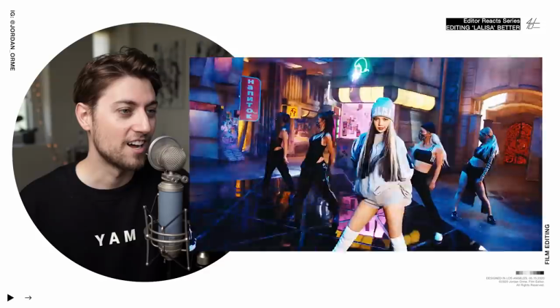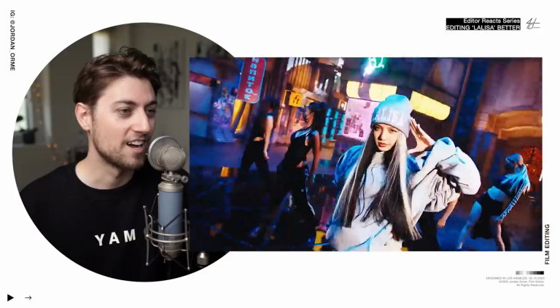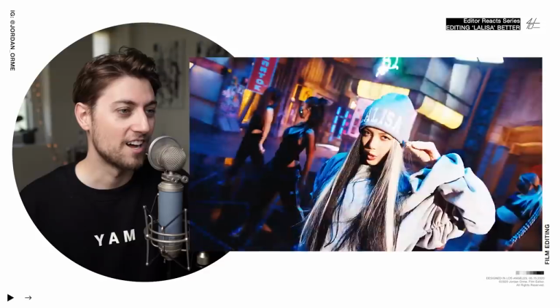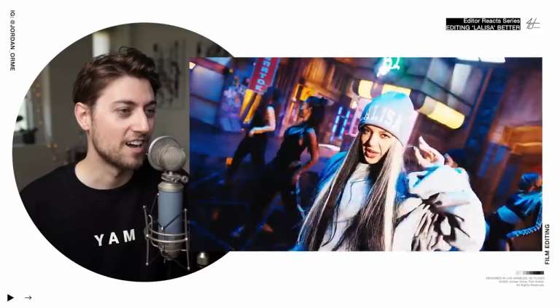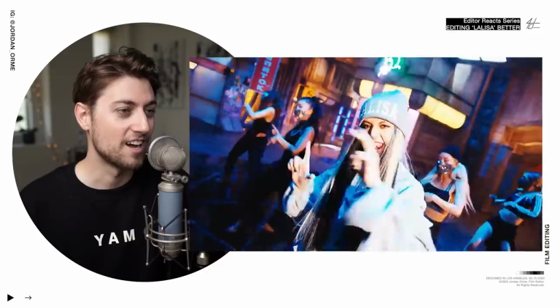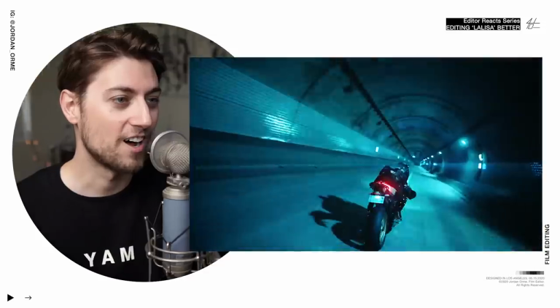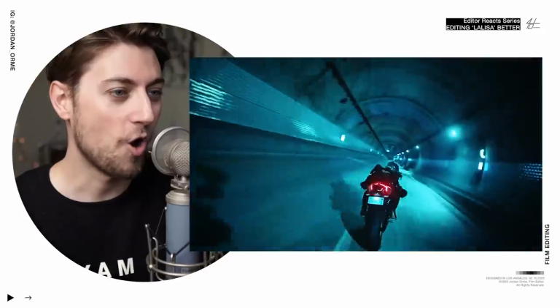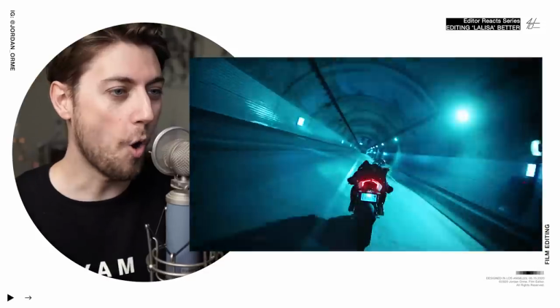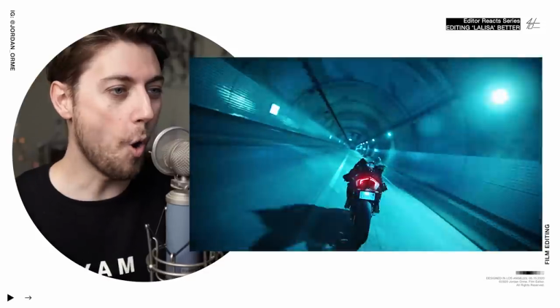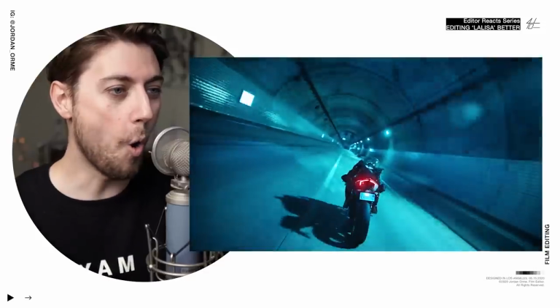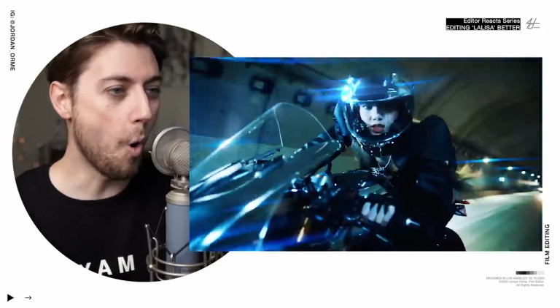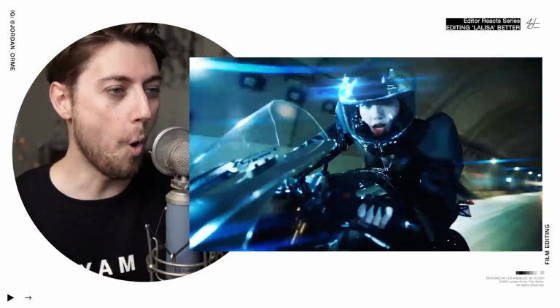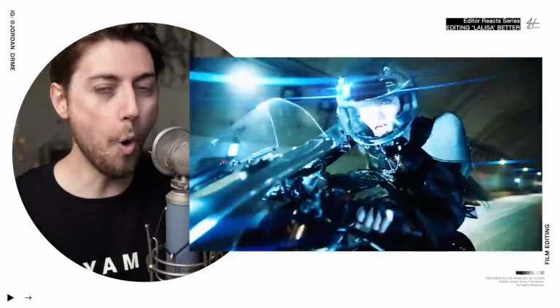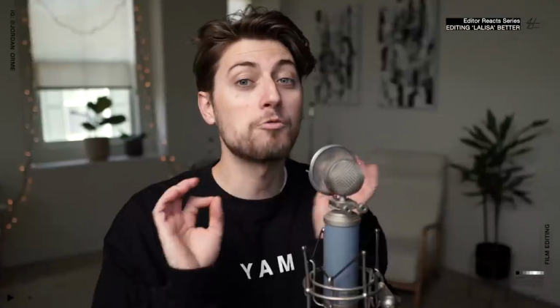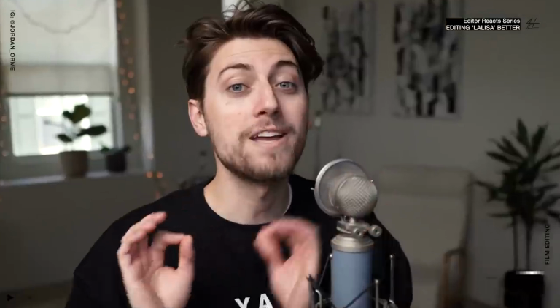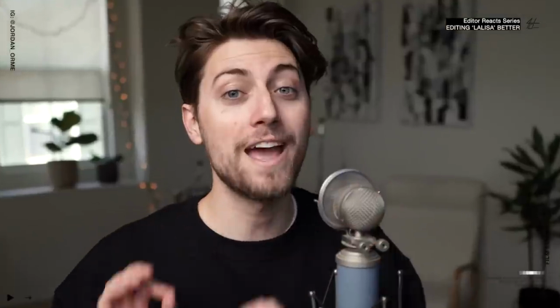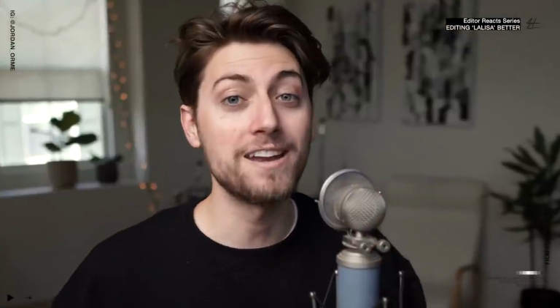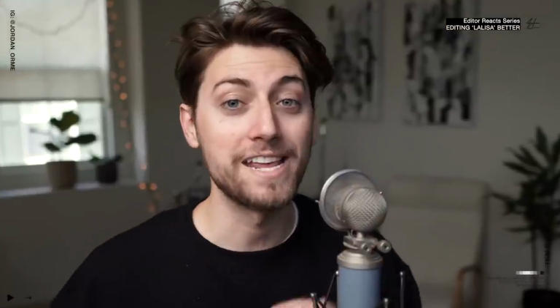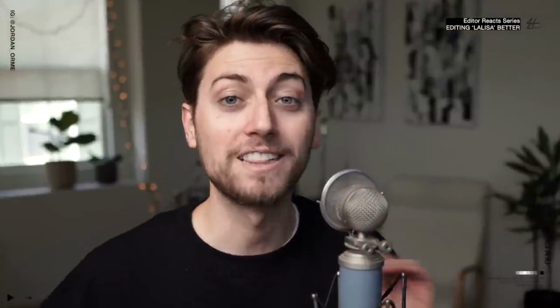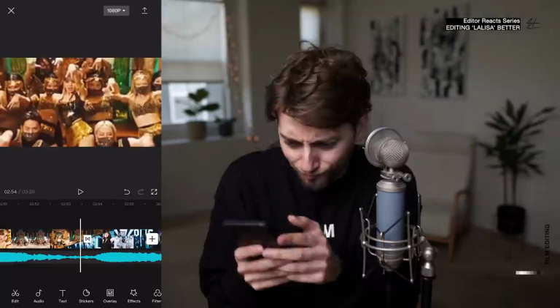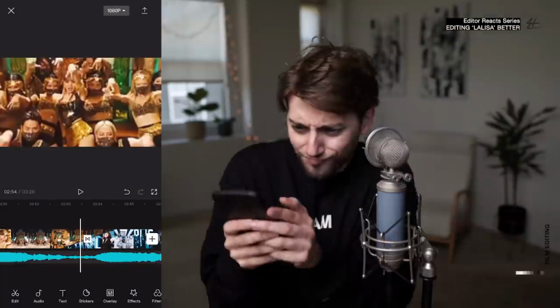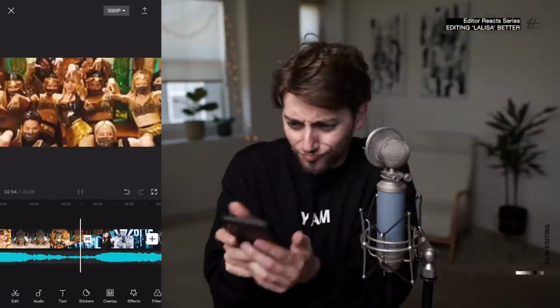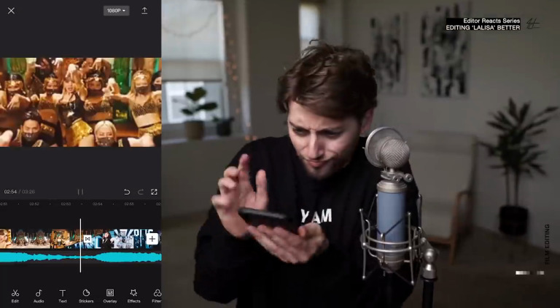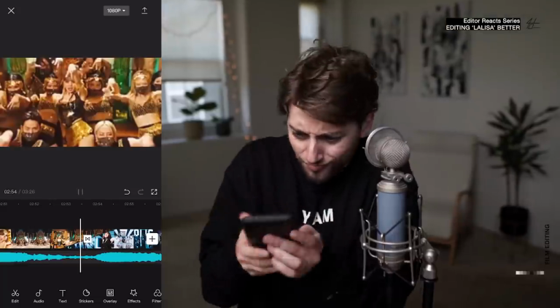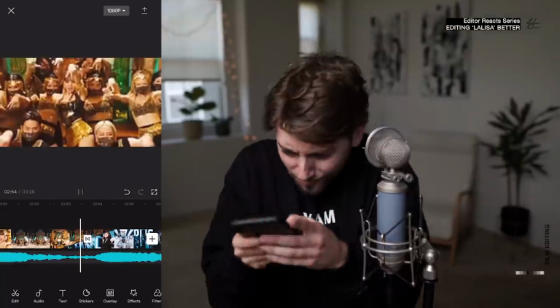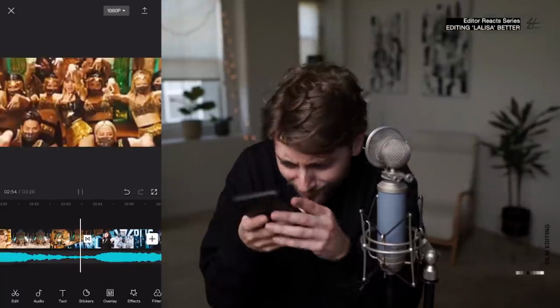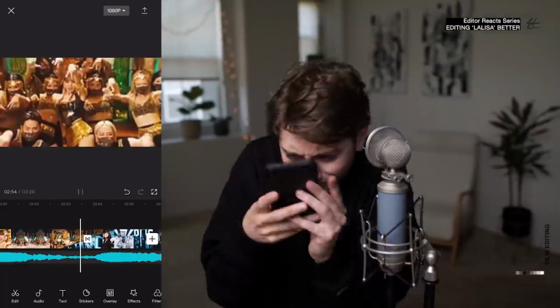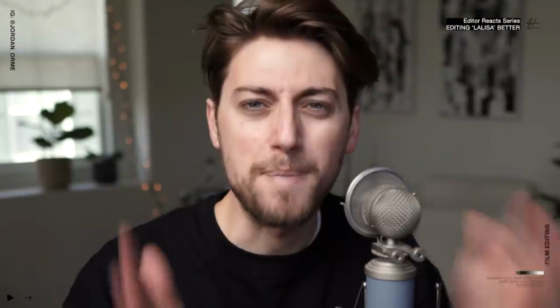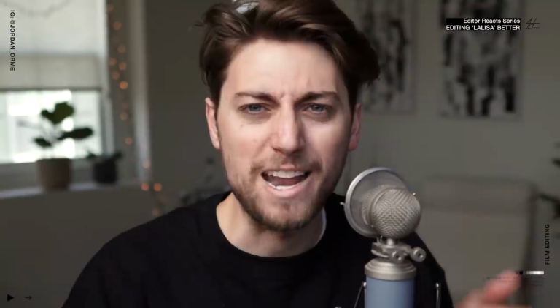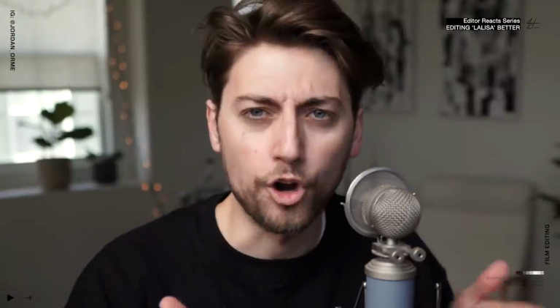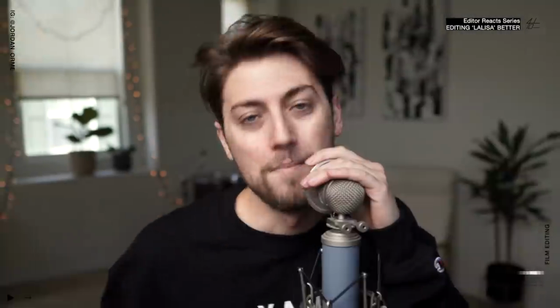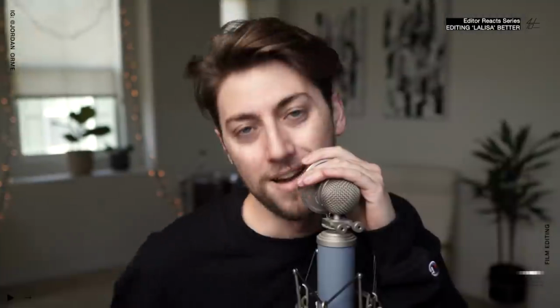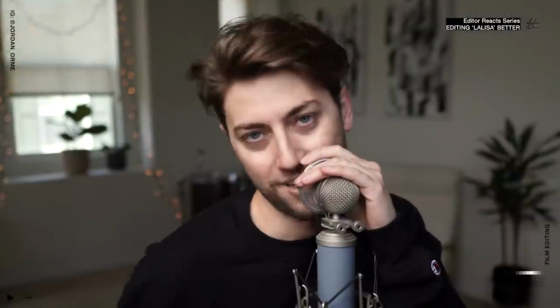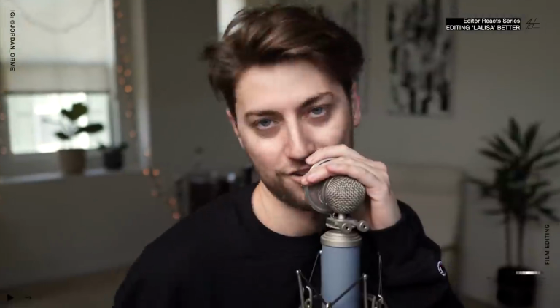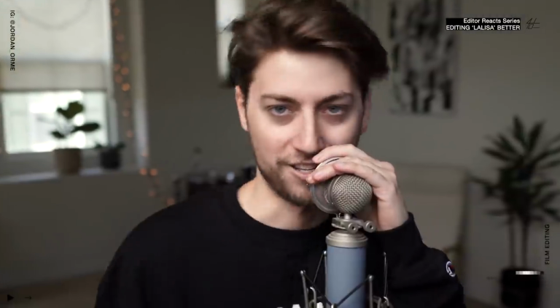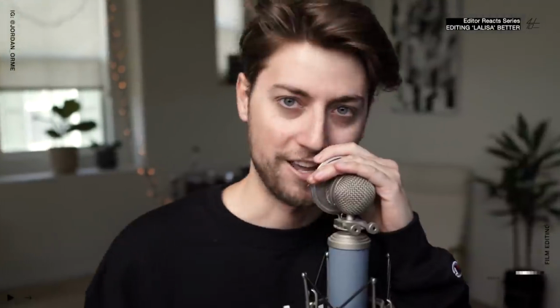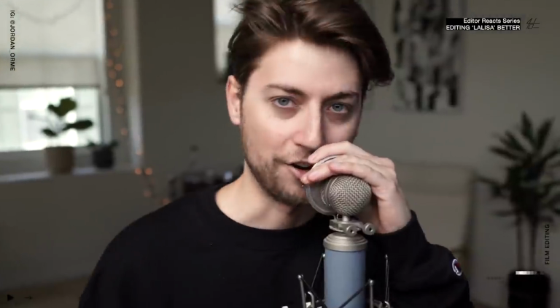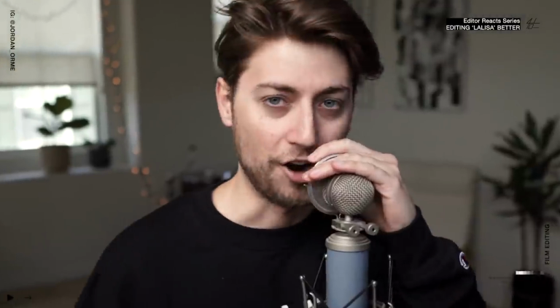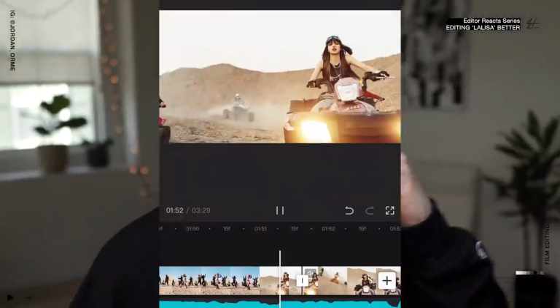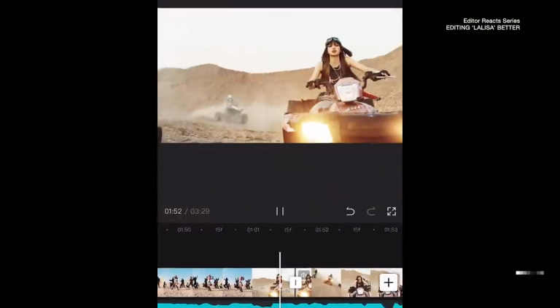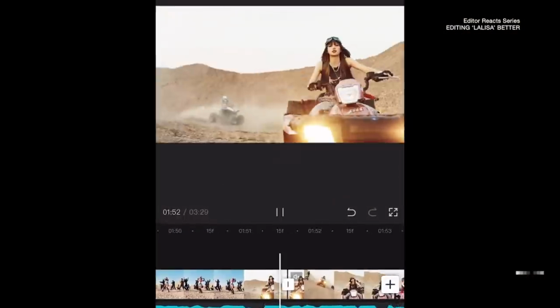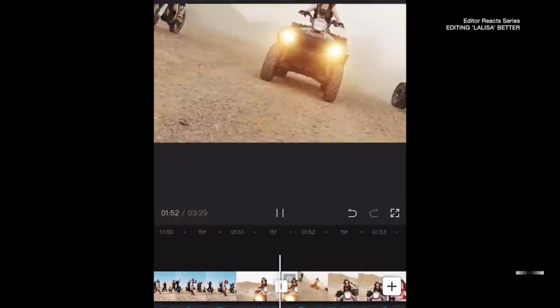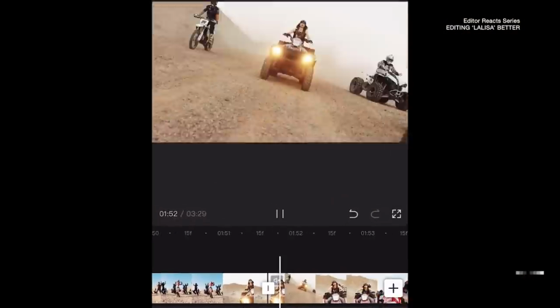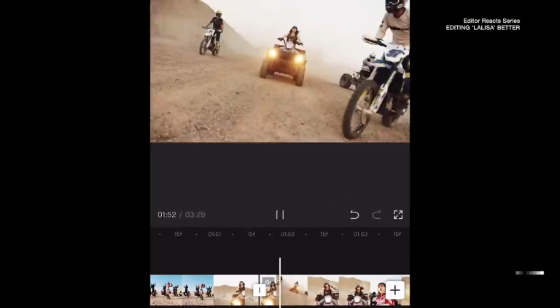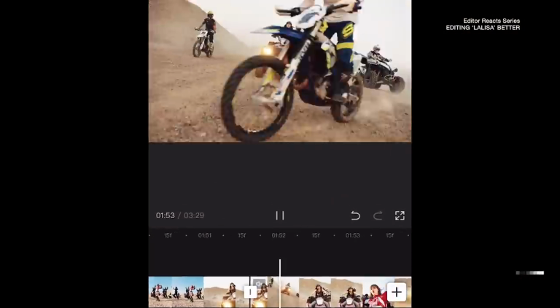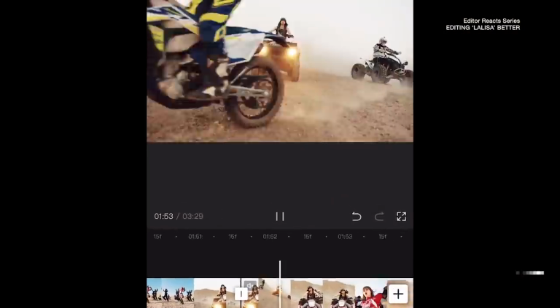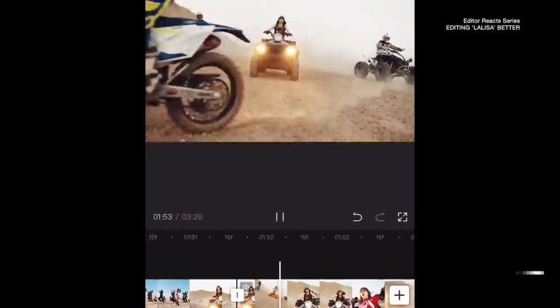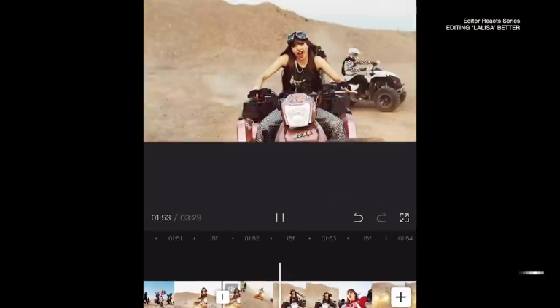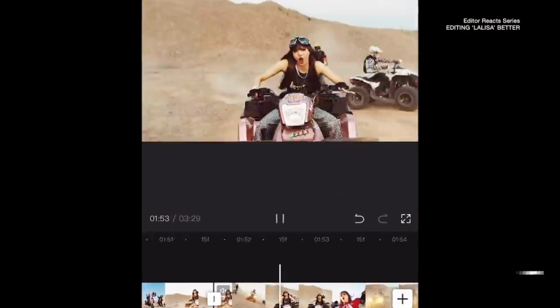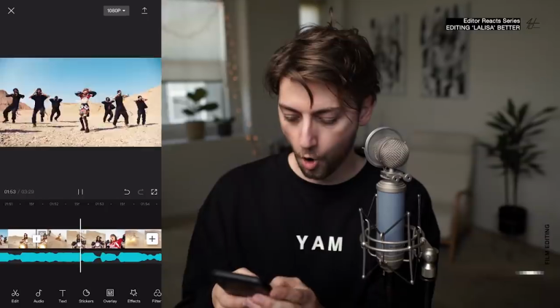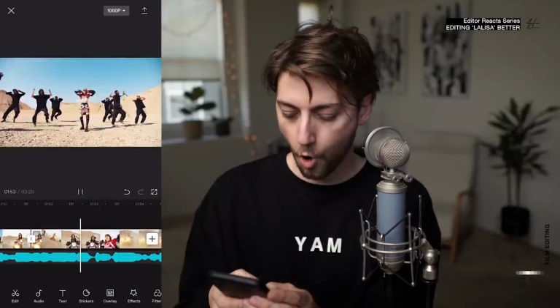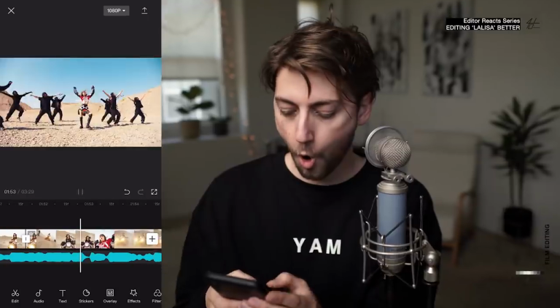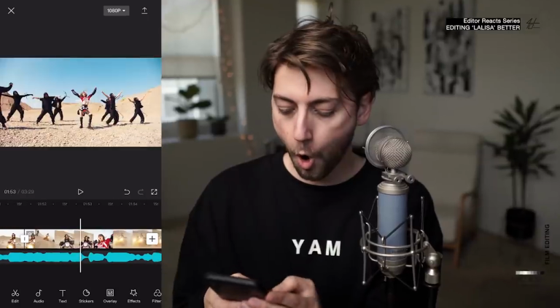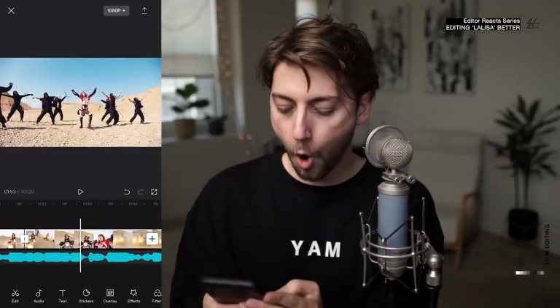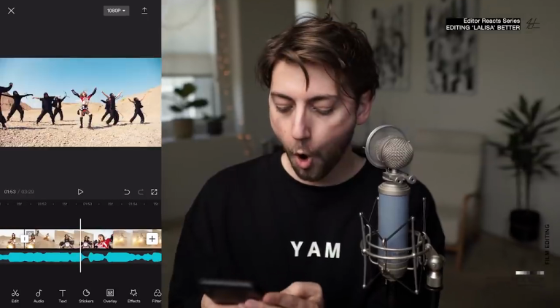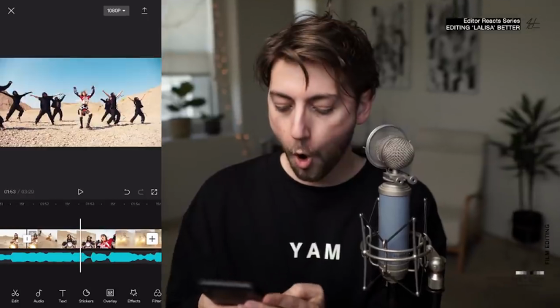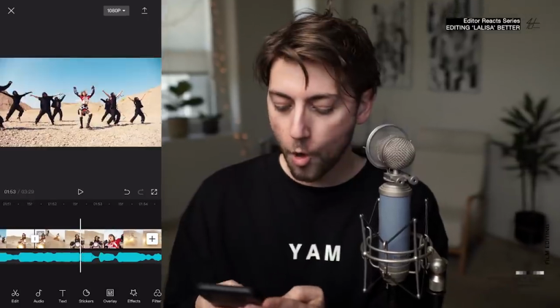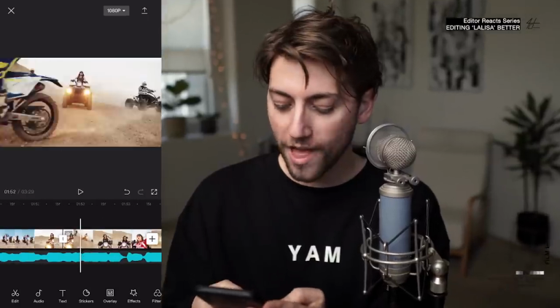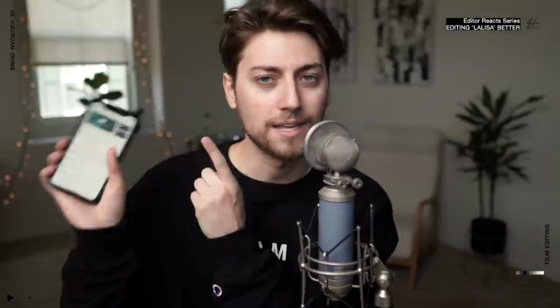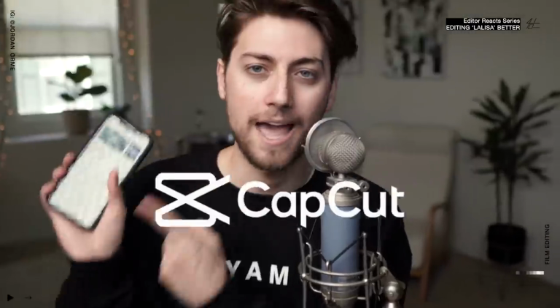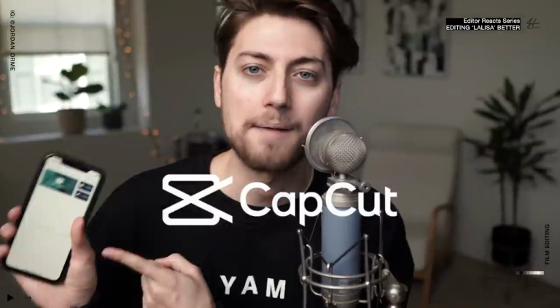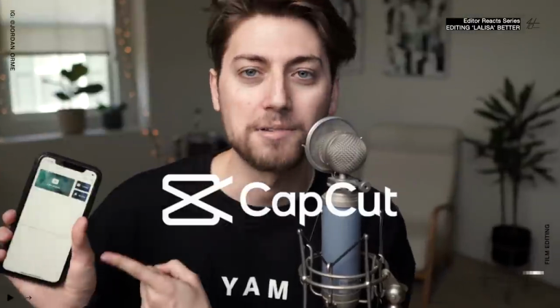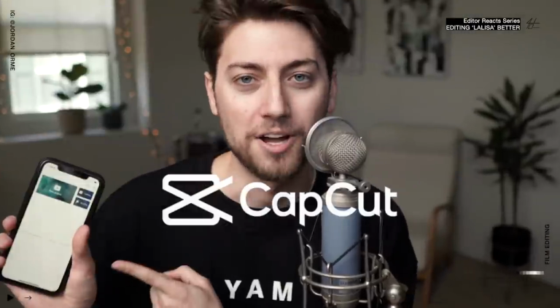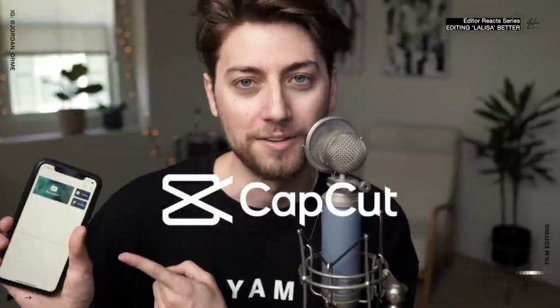In this video, I'll be reacting and re-editing Lisa's 'Lalisa' better, but here's the kicker — I'm gonna be re-editing it with a popular TikTok app, CapCut.